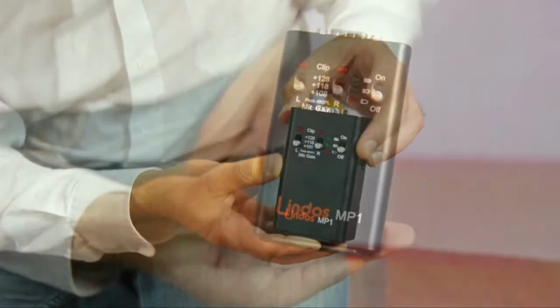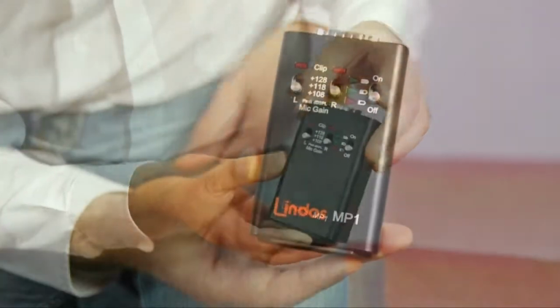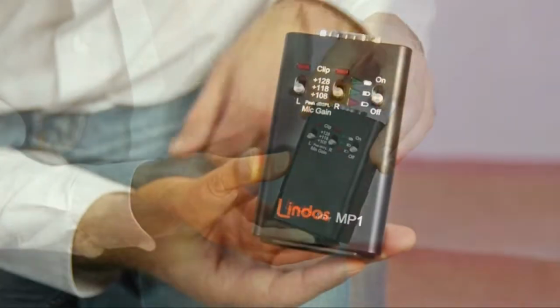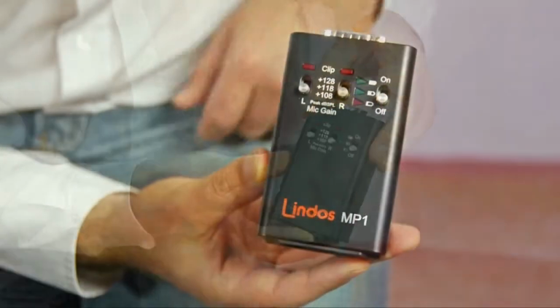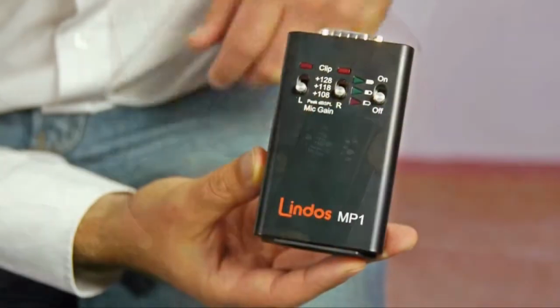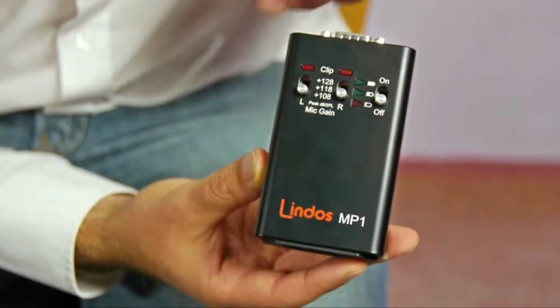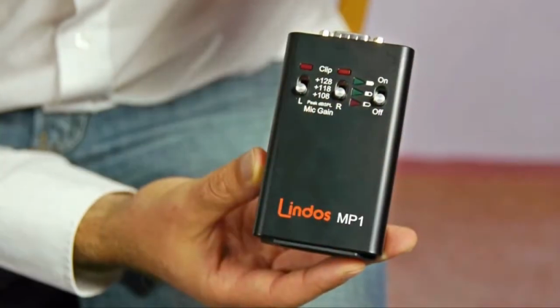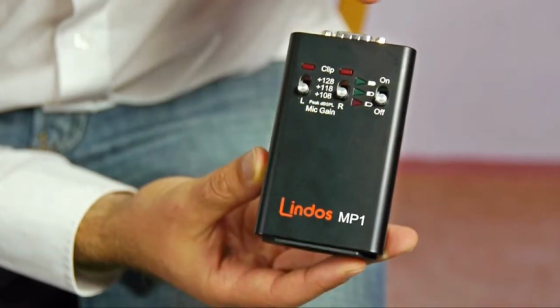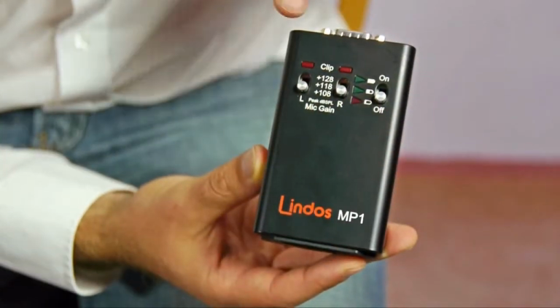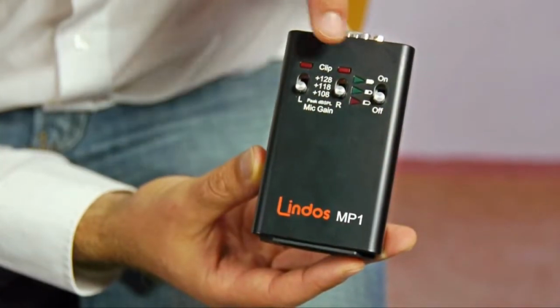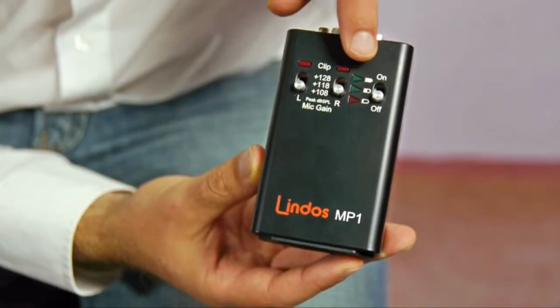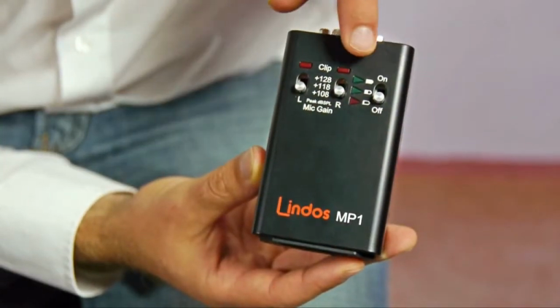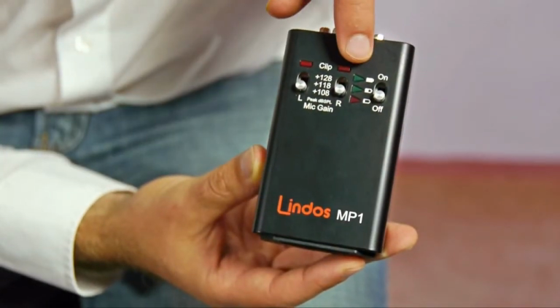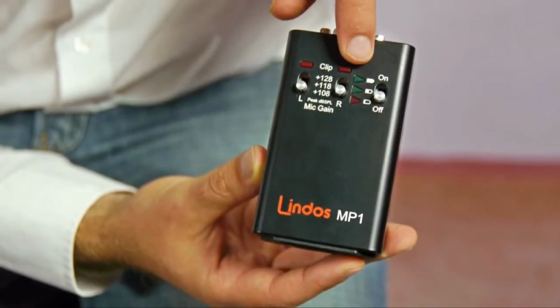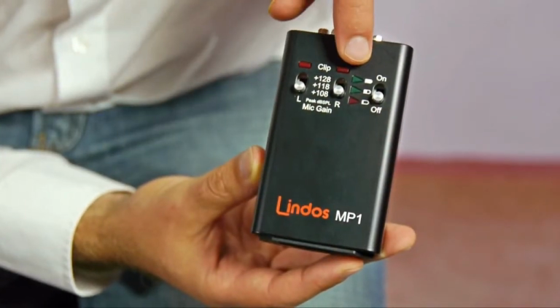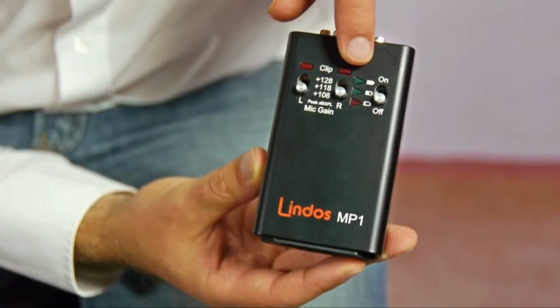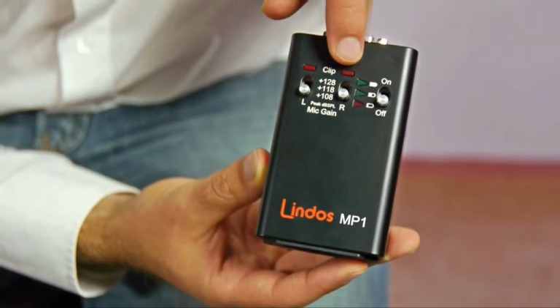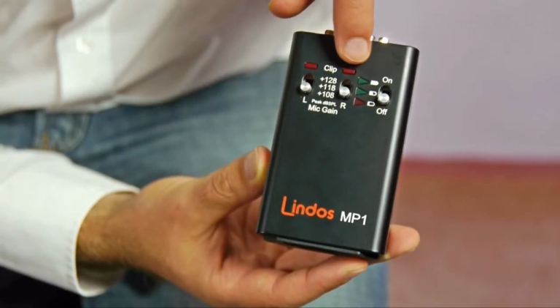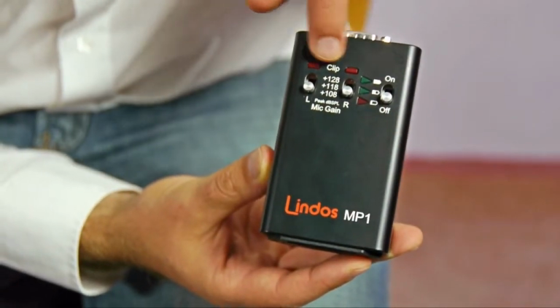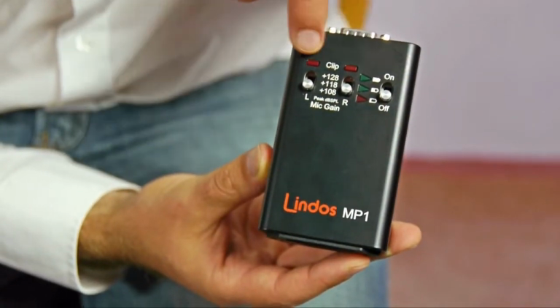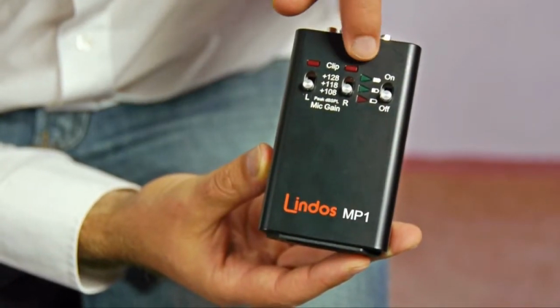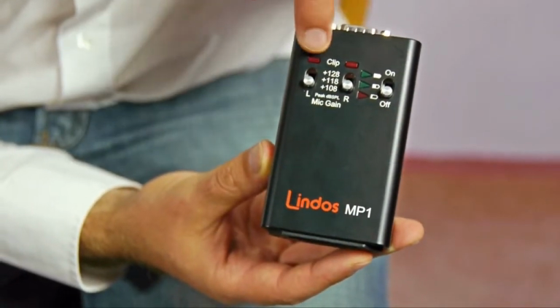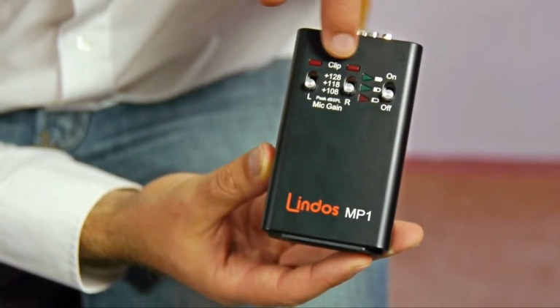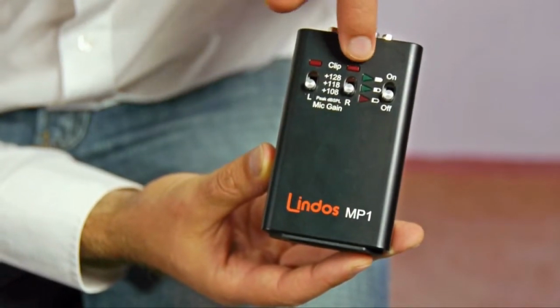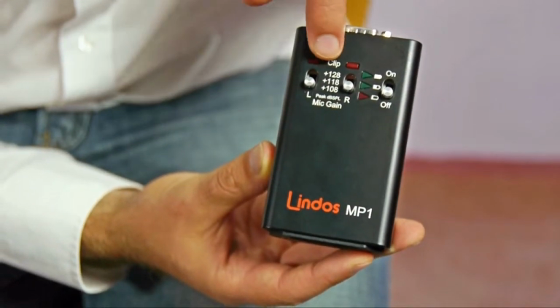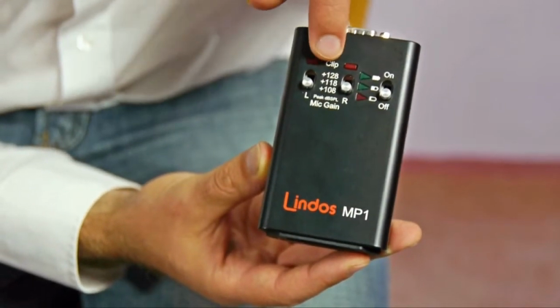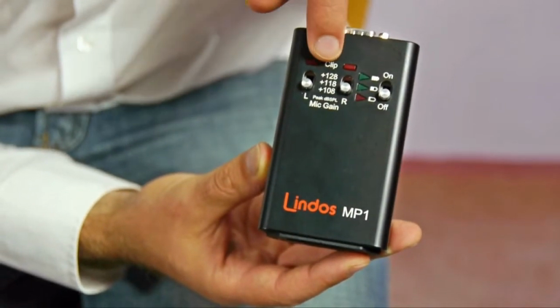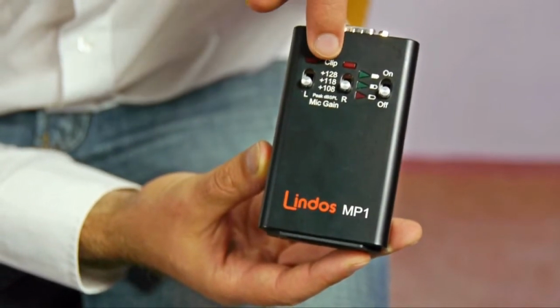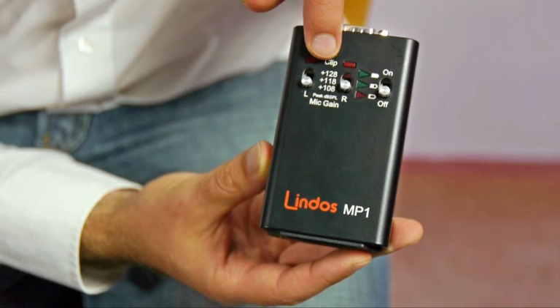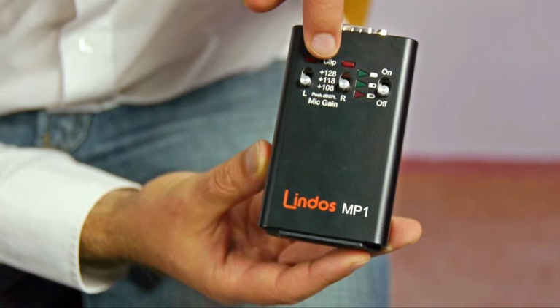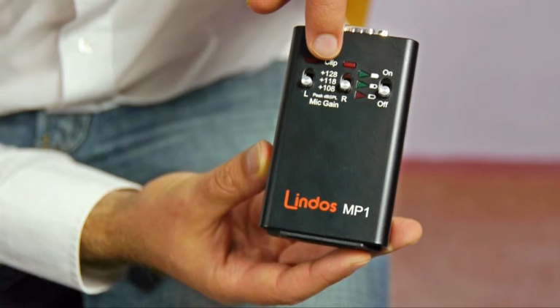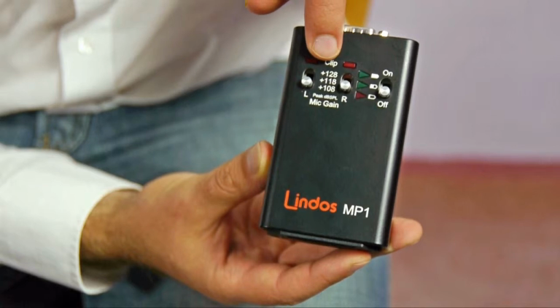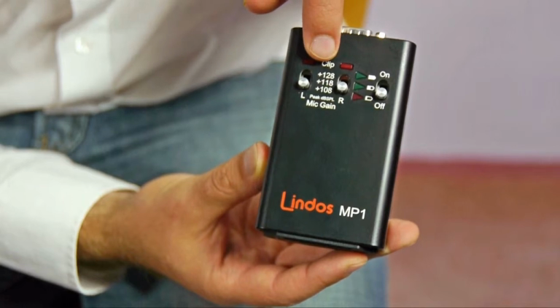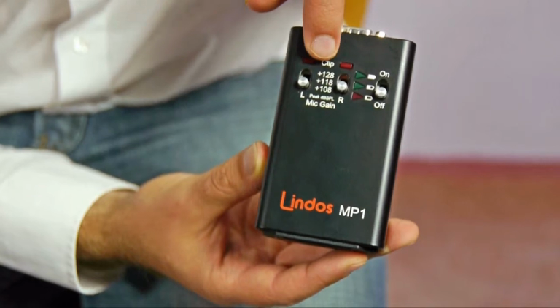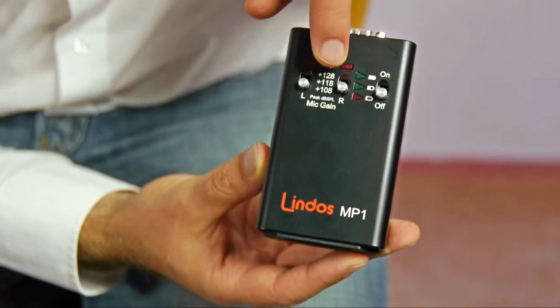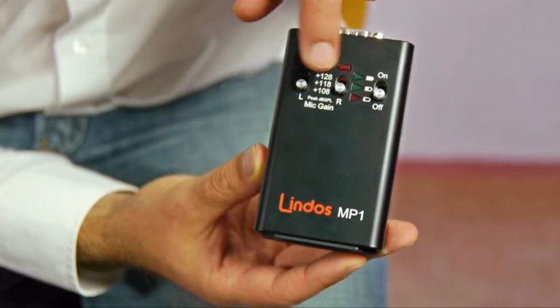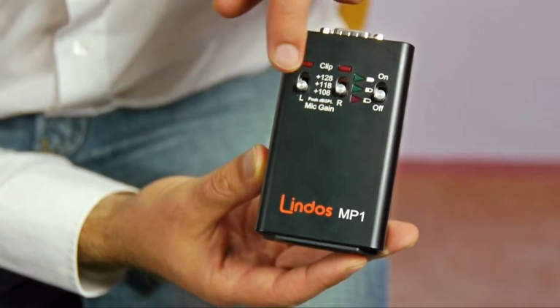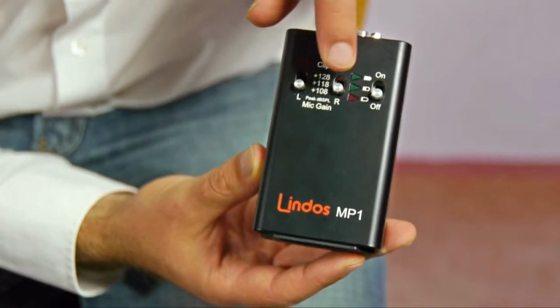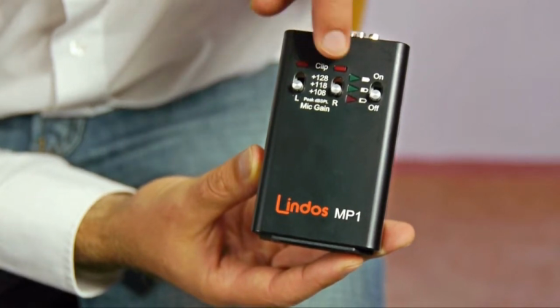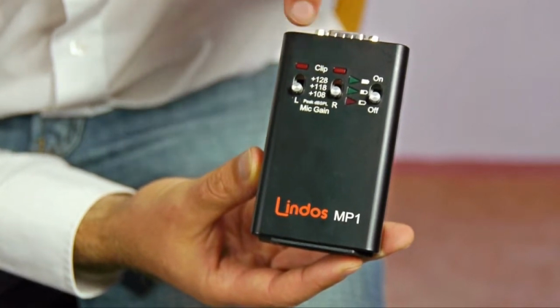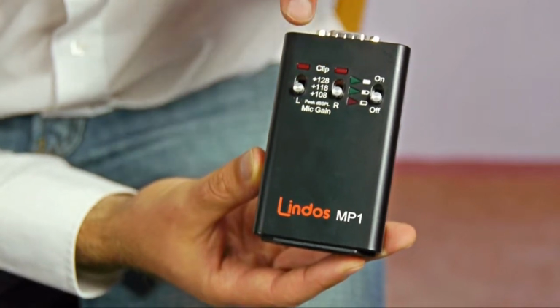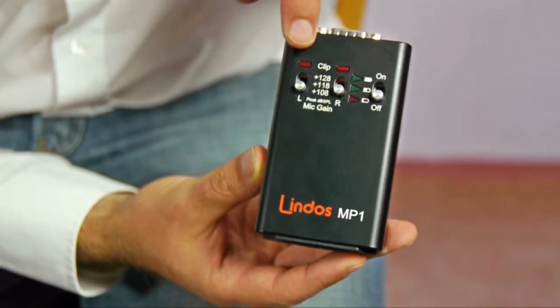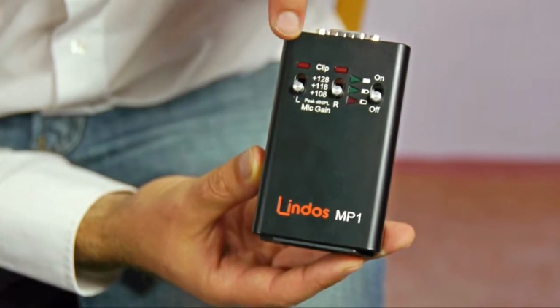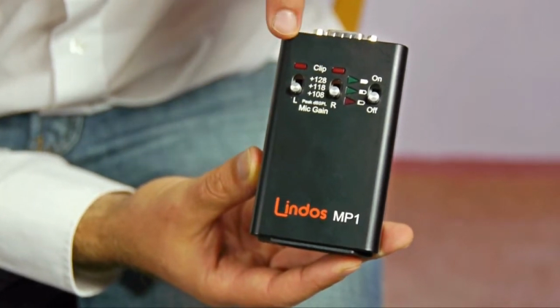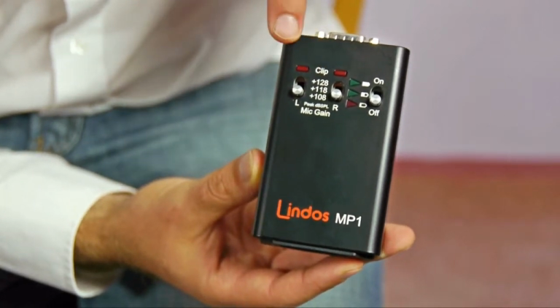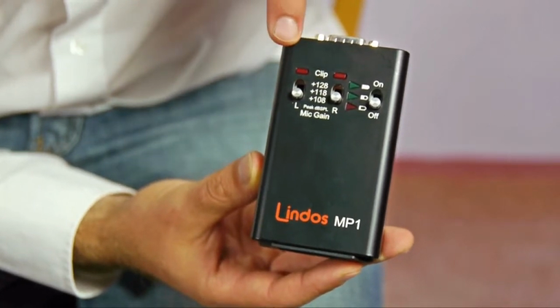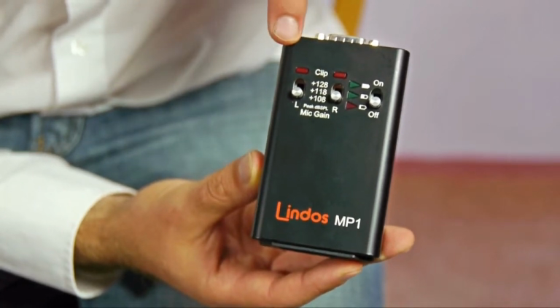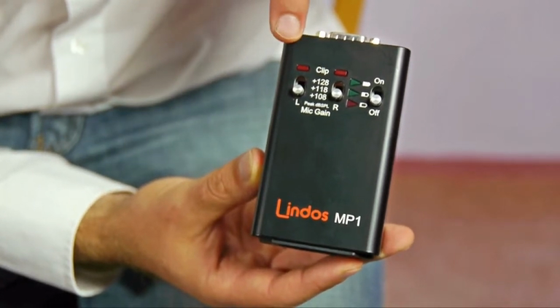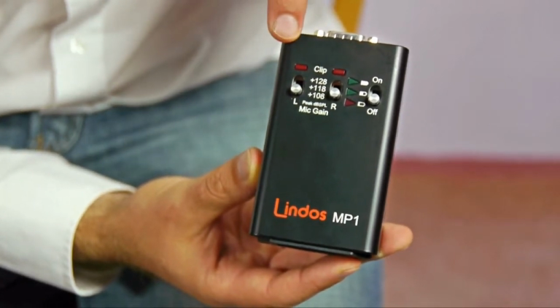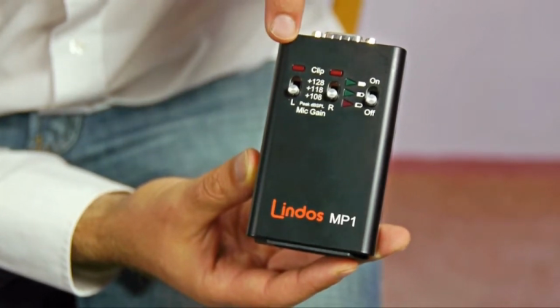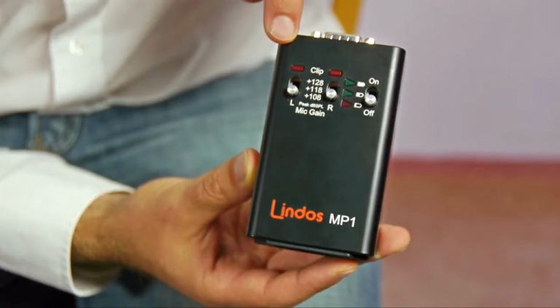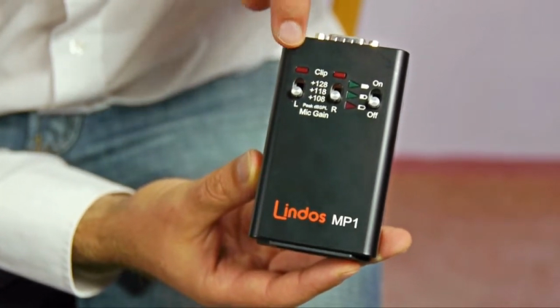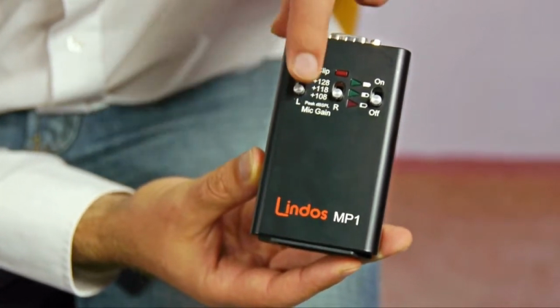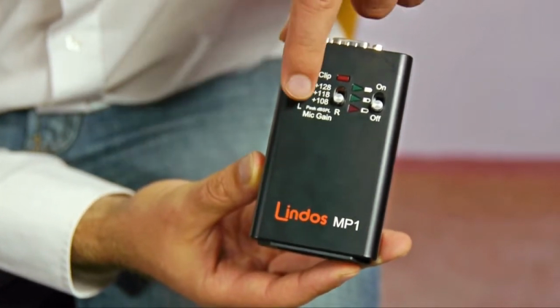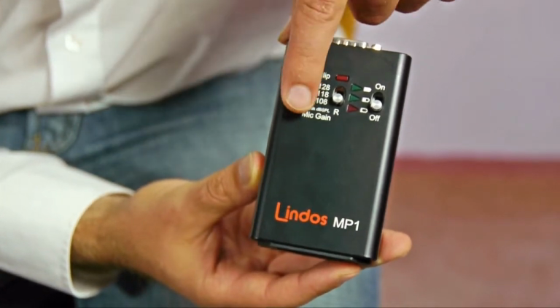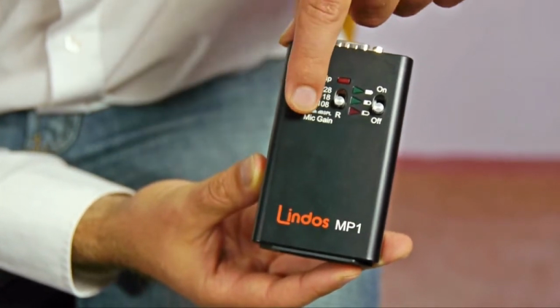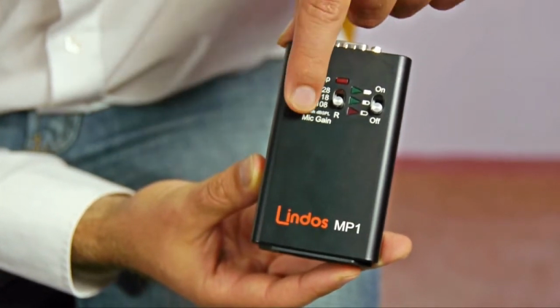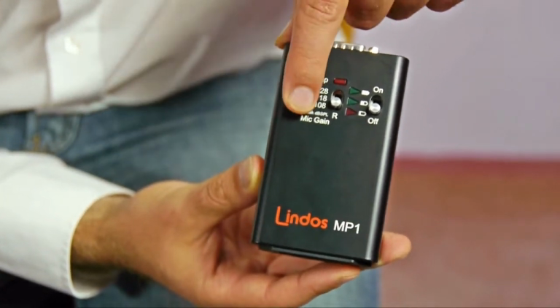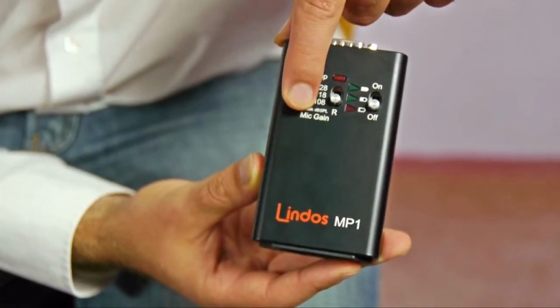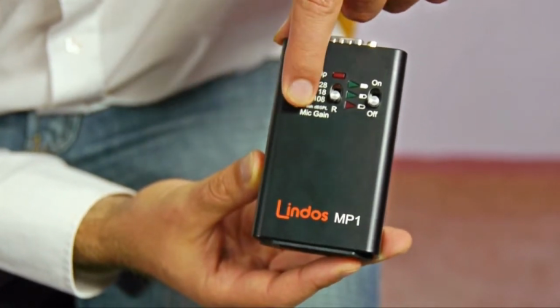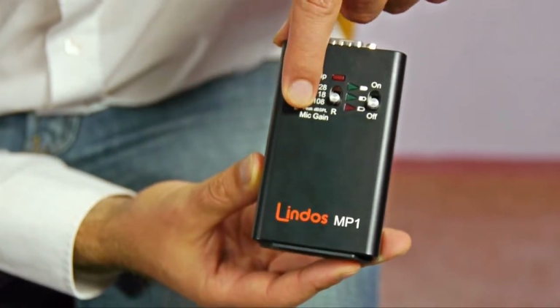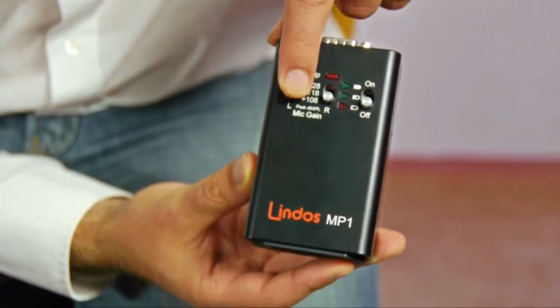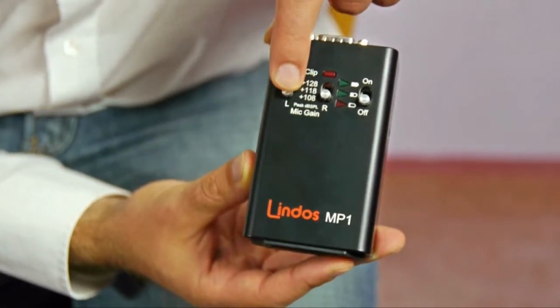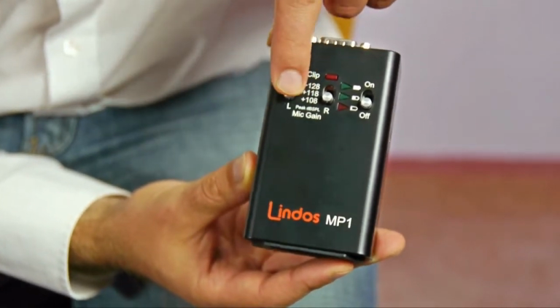So if you're on the wrong range, these clipping lights will turn on telling you that you're overloading the preamp and that you need to change range.